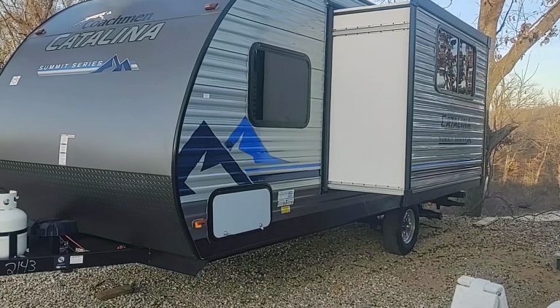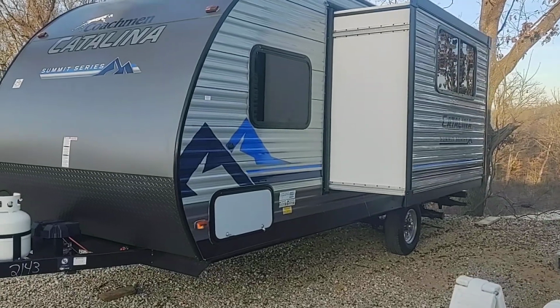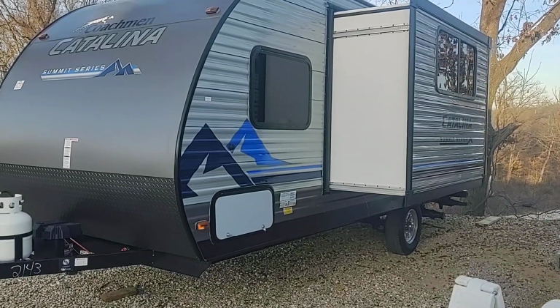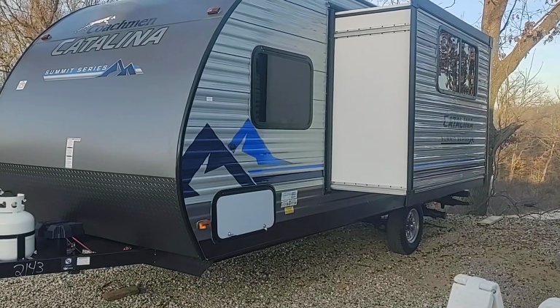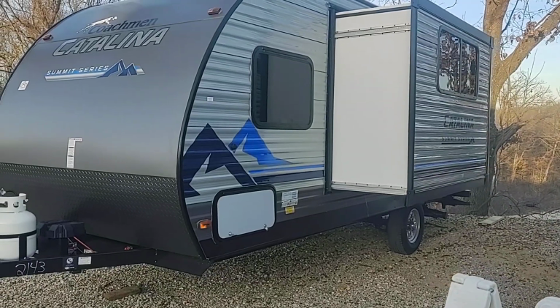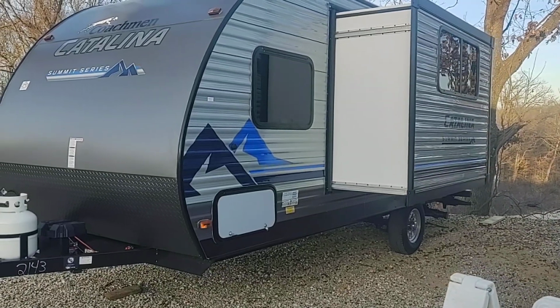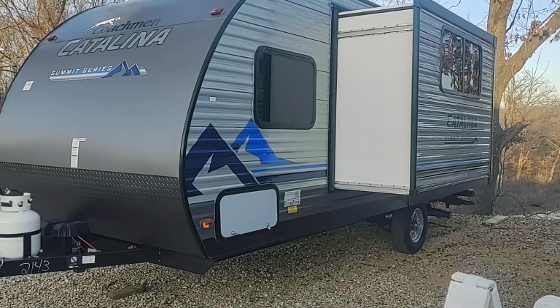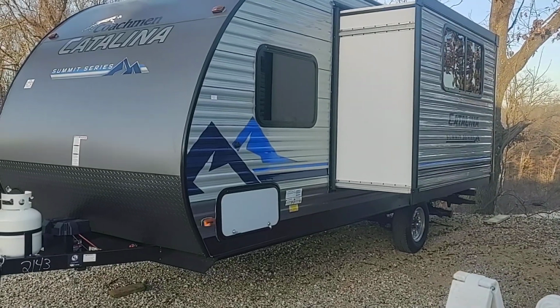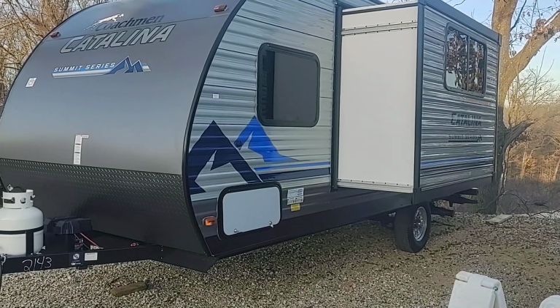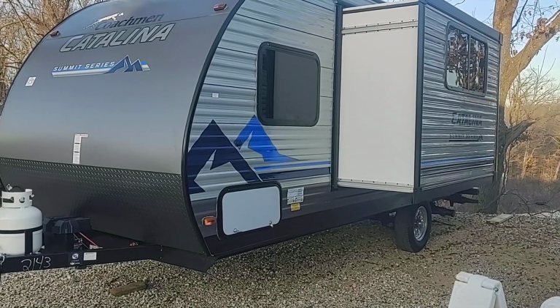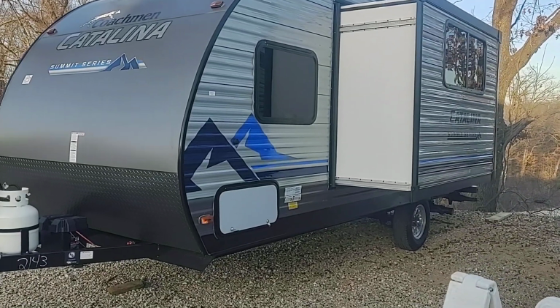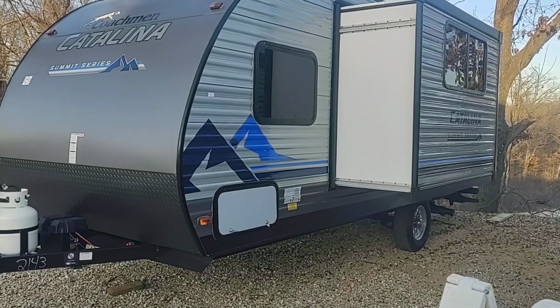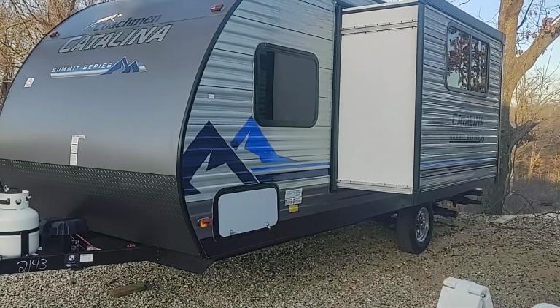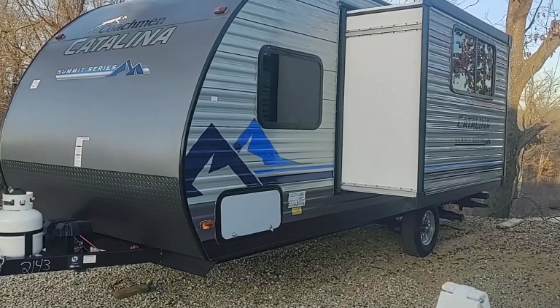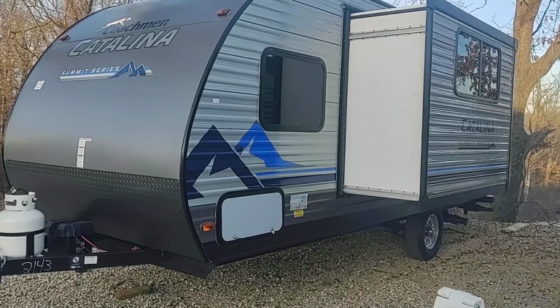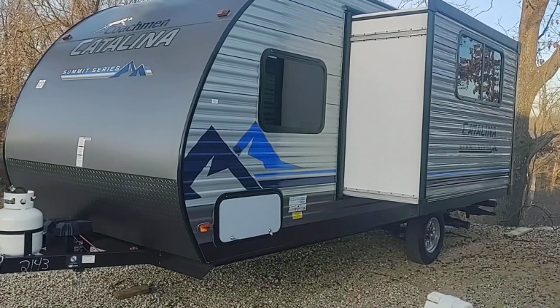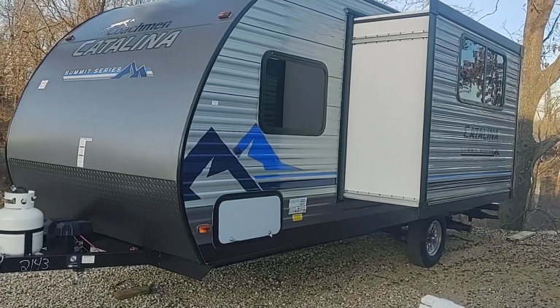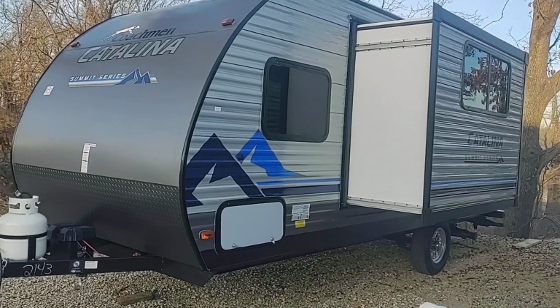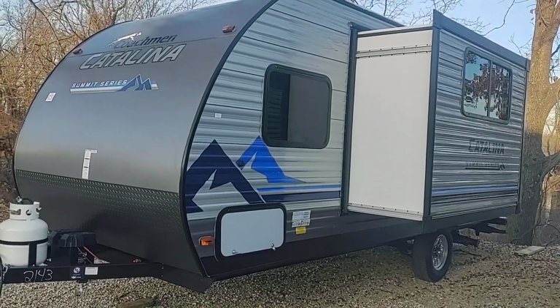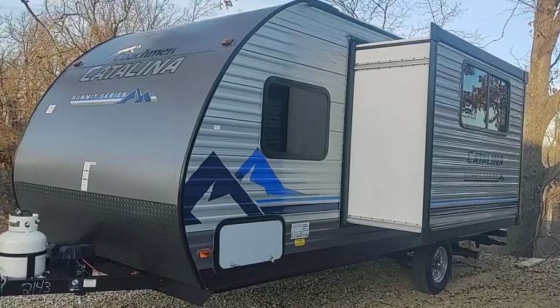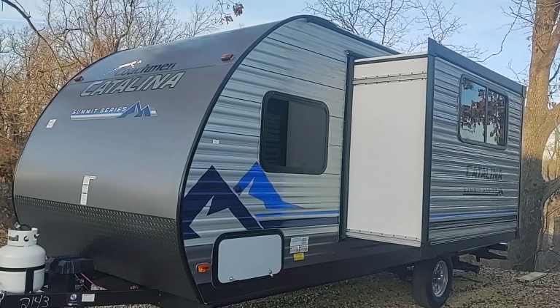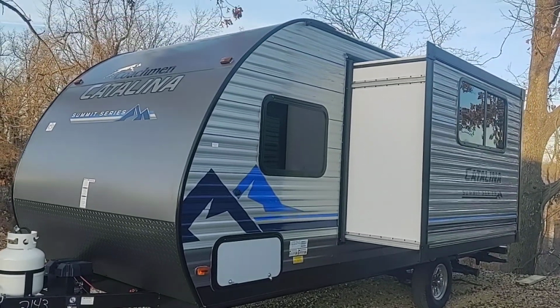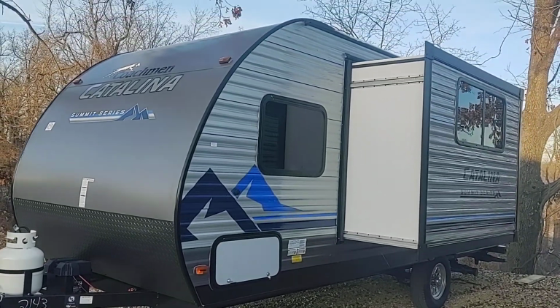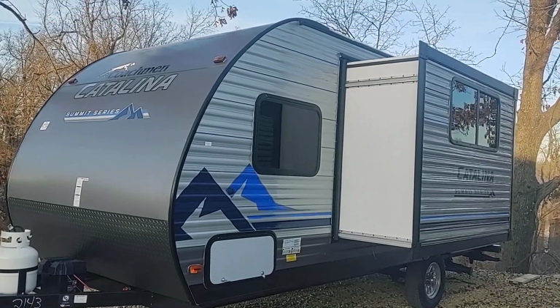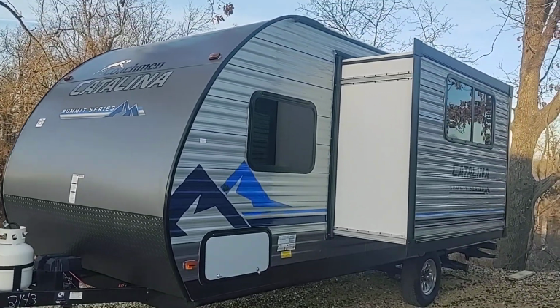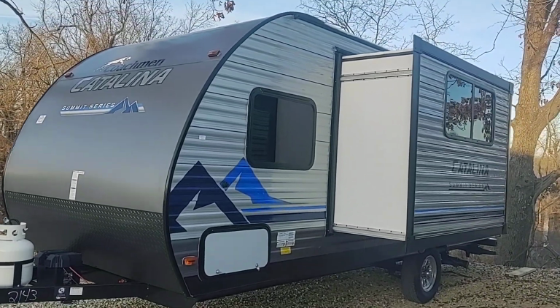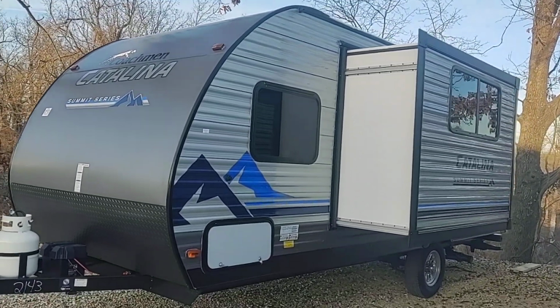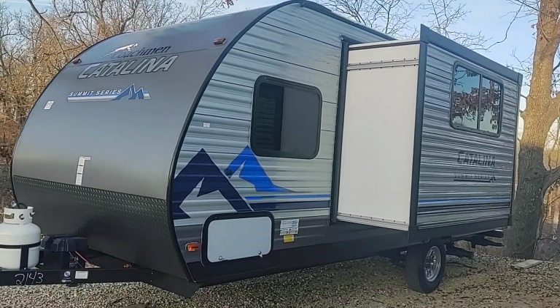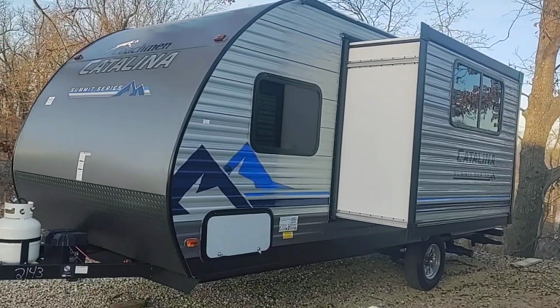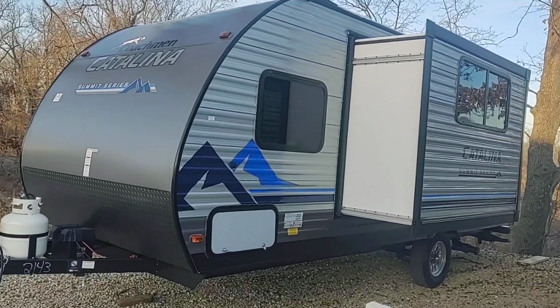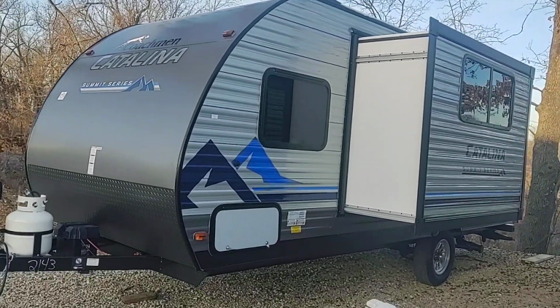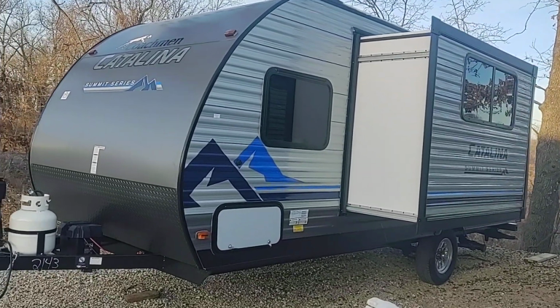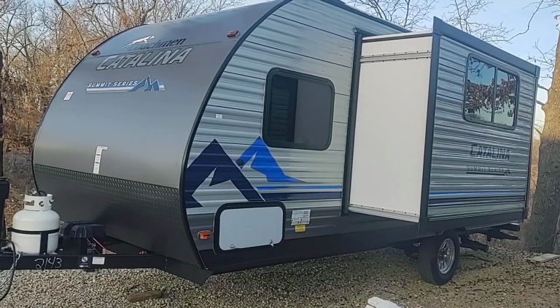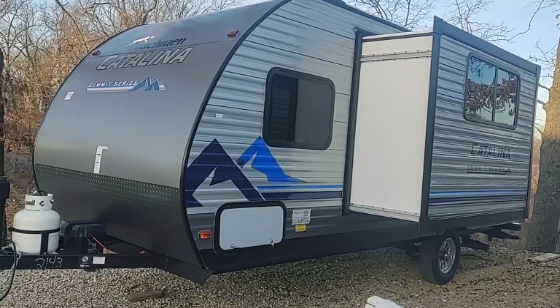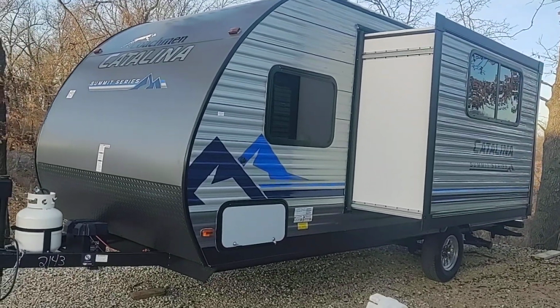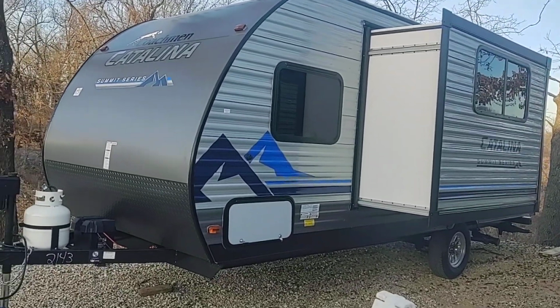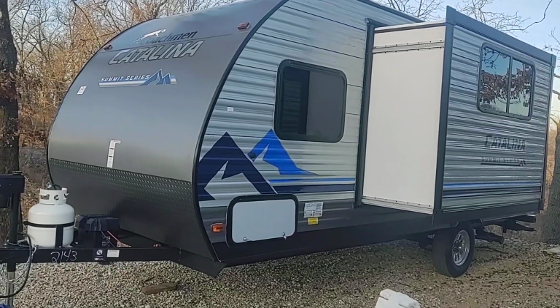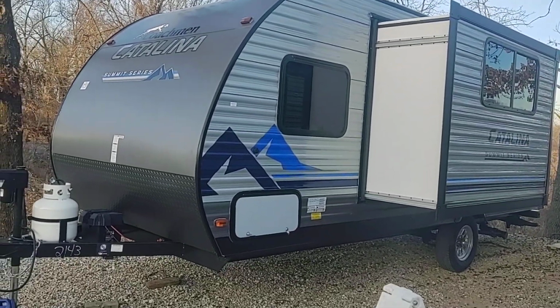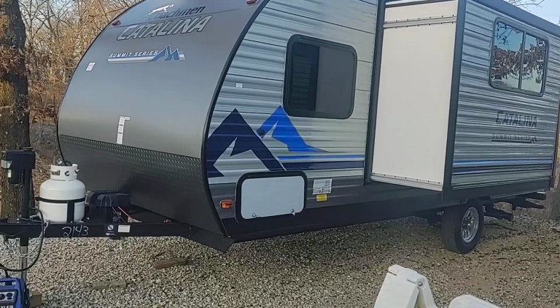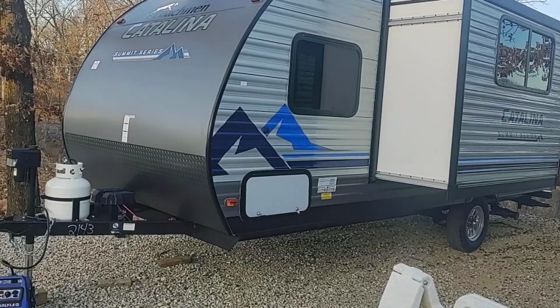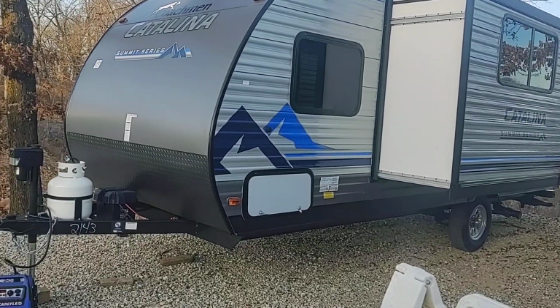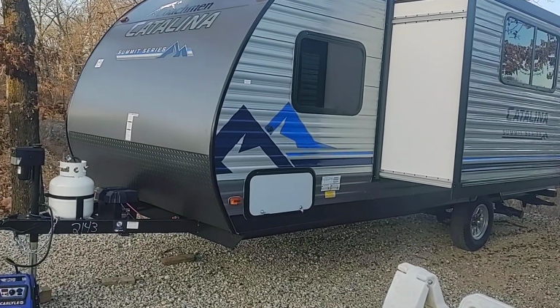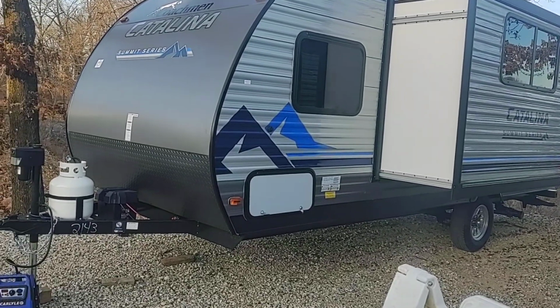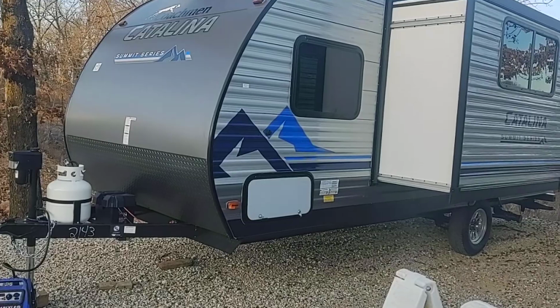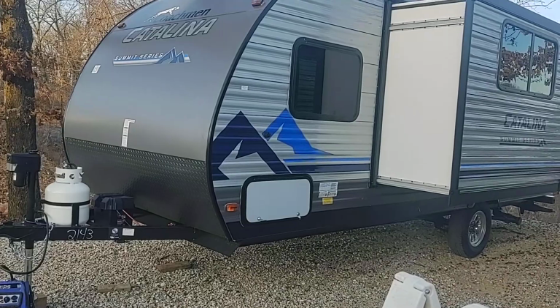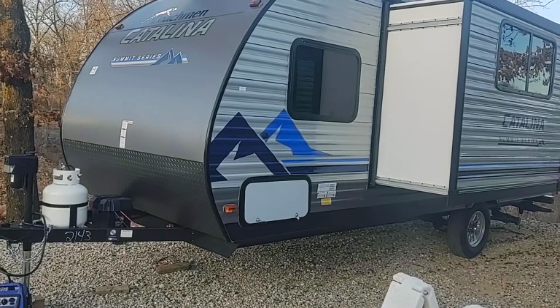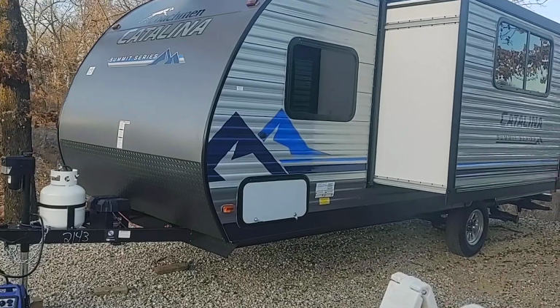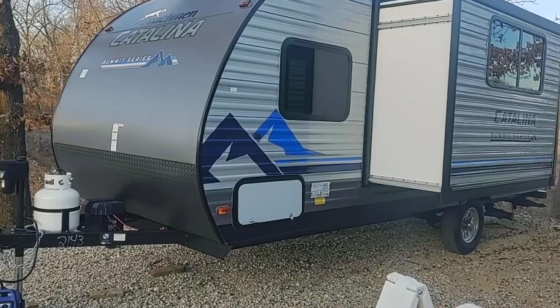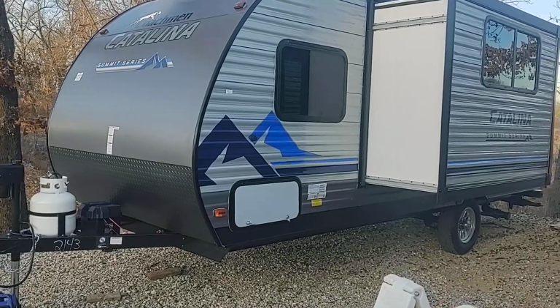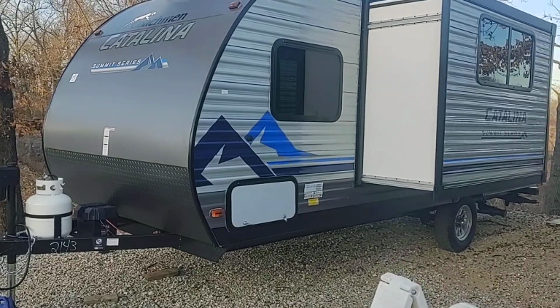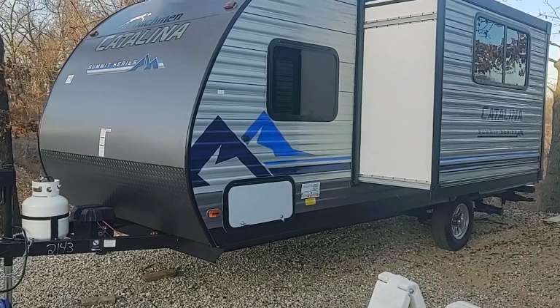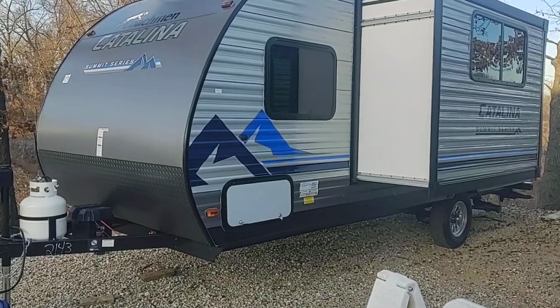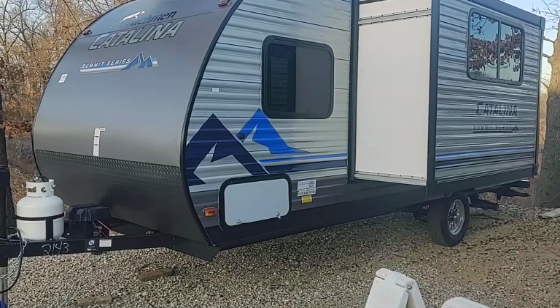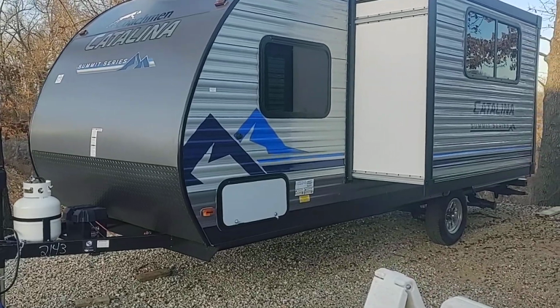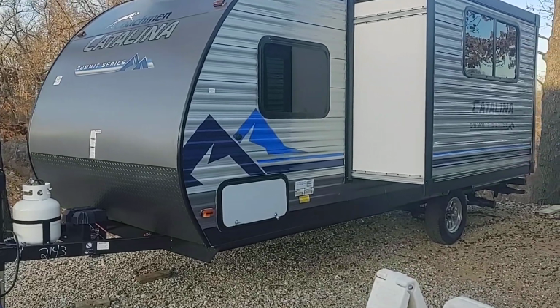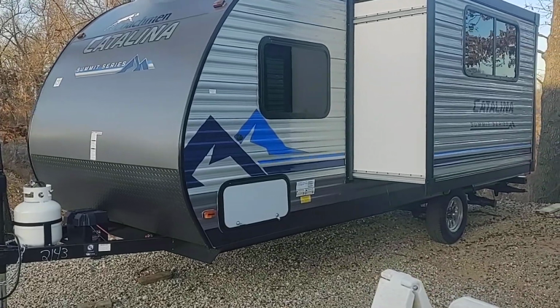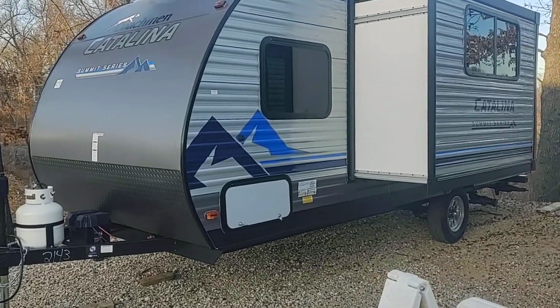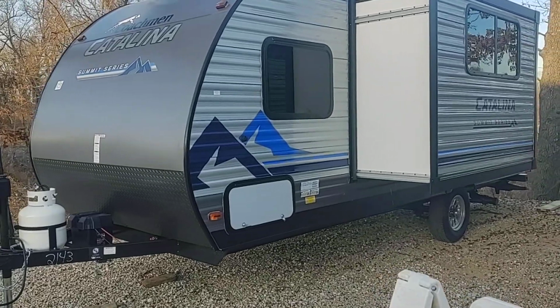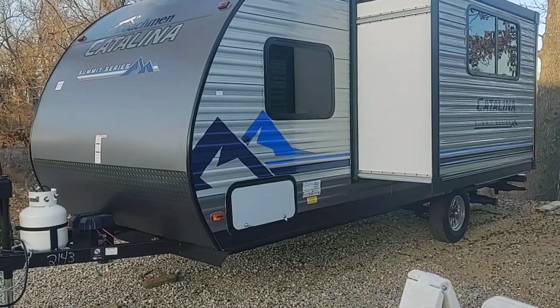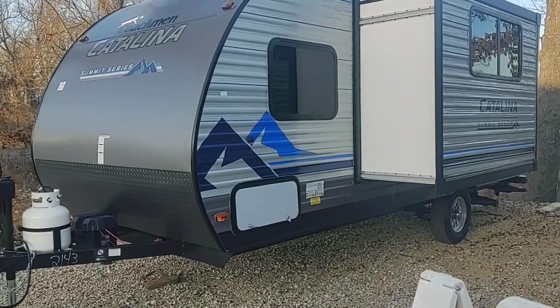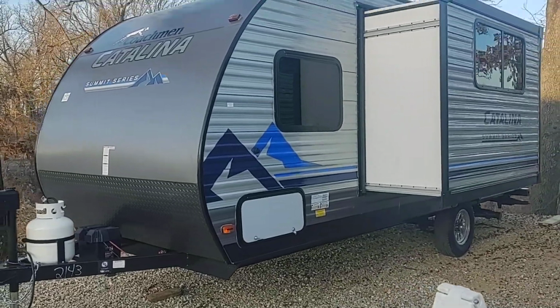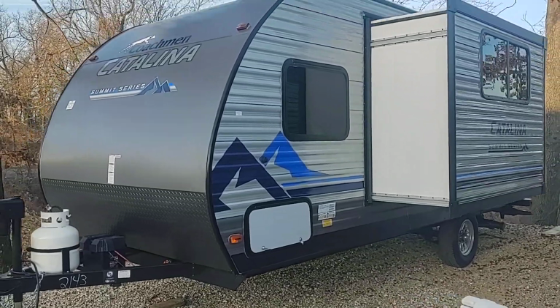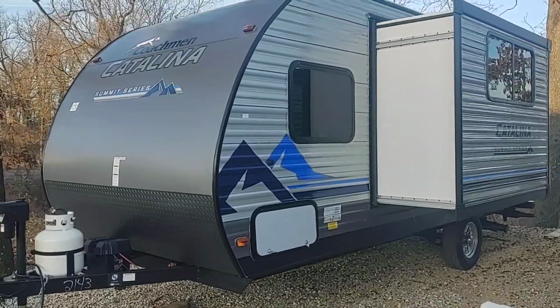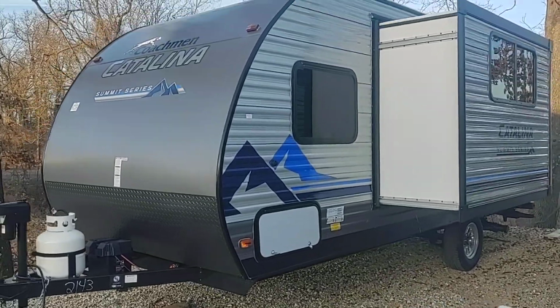This is Scott with ALK RVs. I'm going to do a quick walk-around video of the Catalina Summit 184BHS.